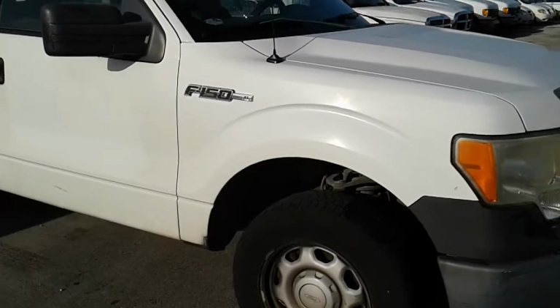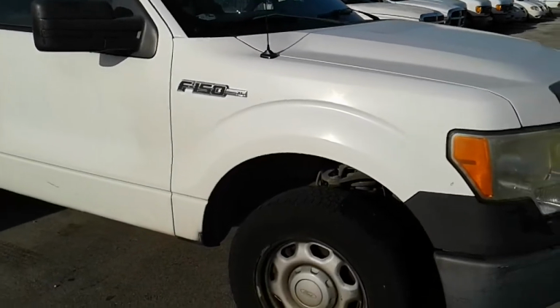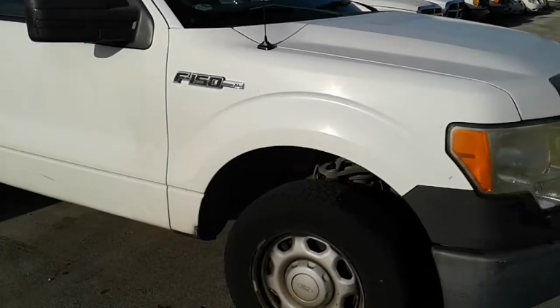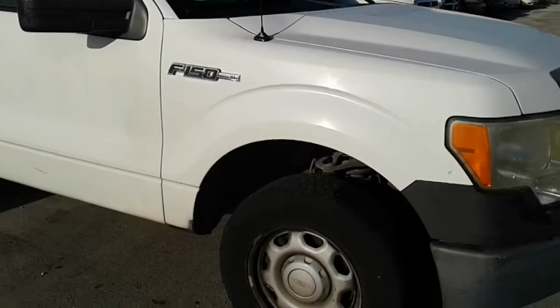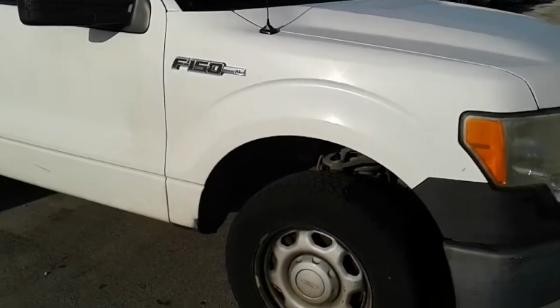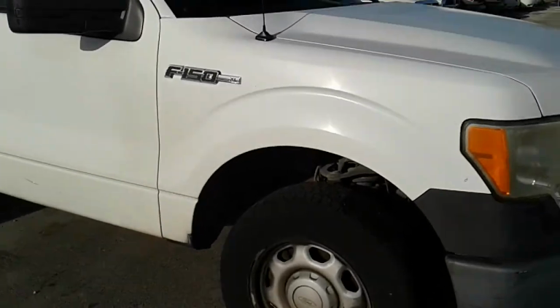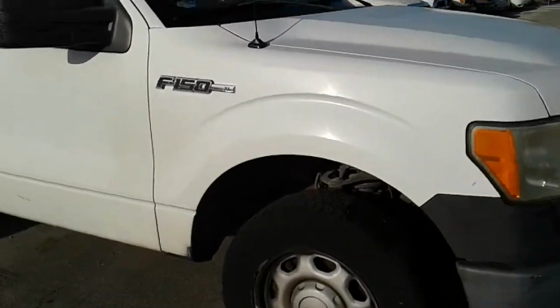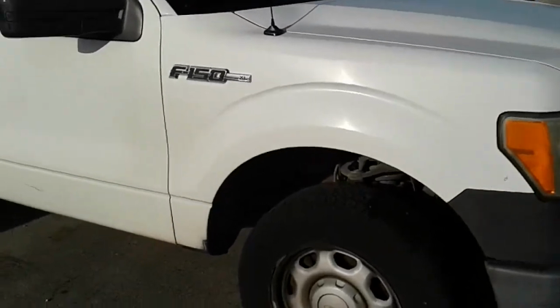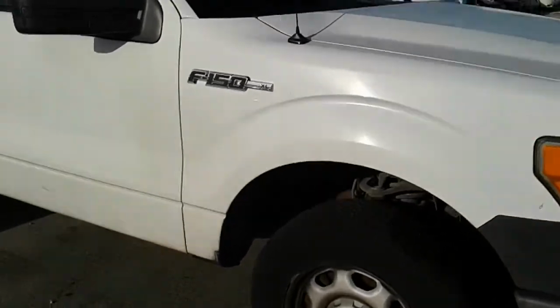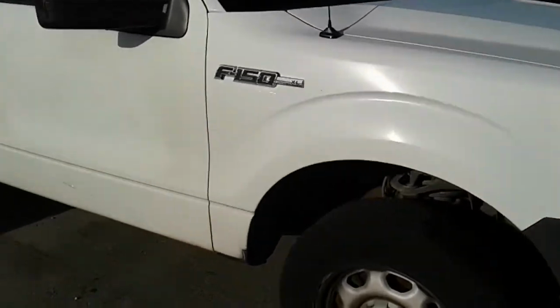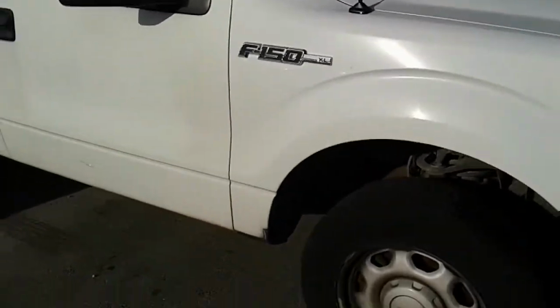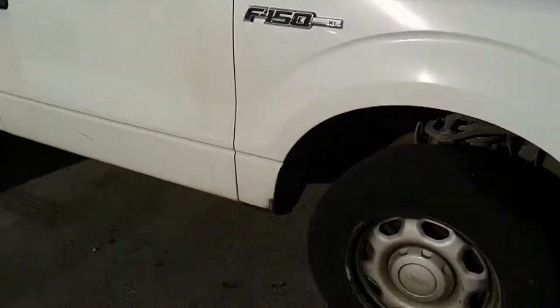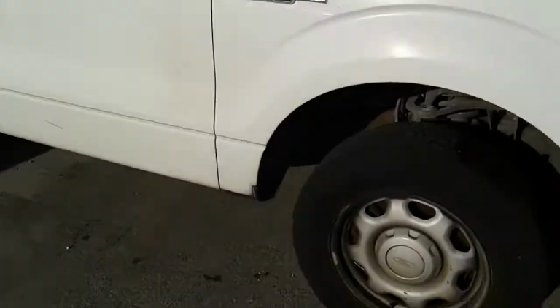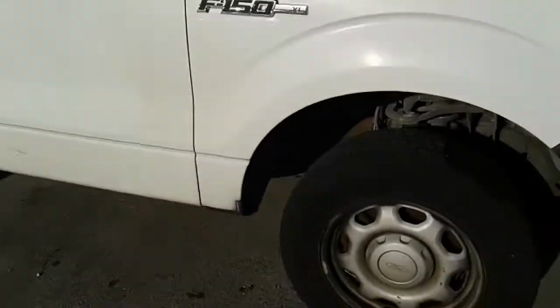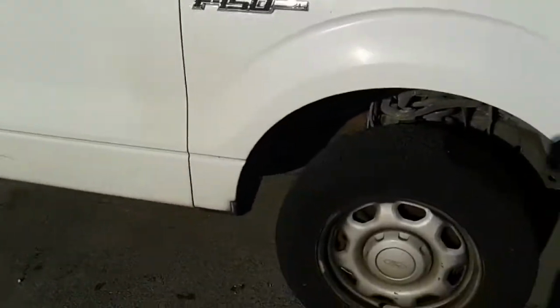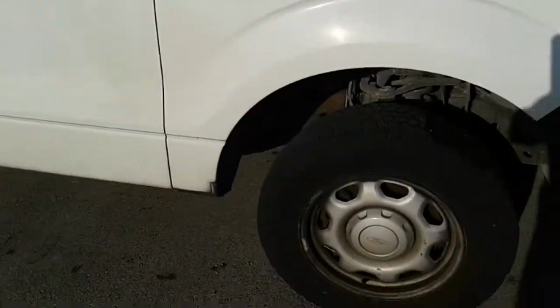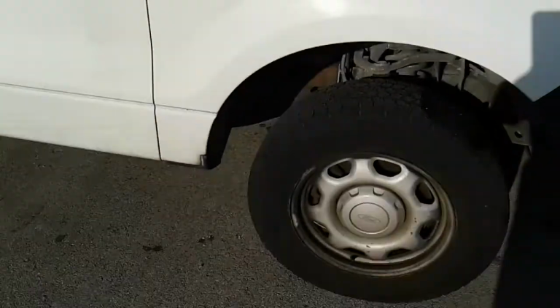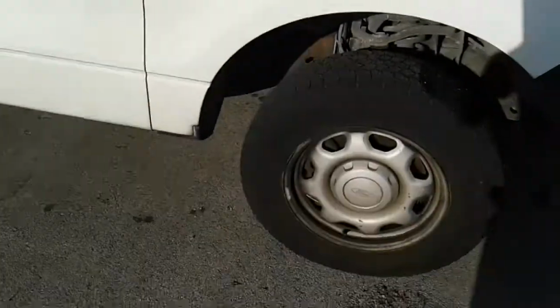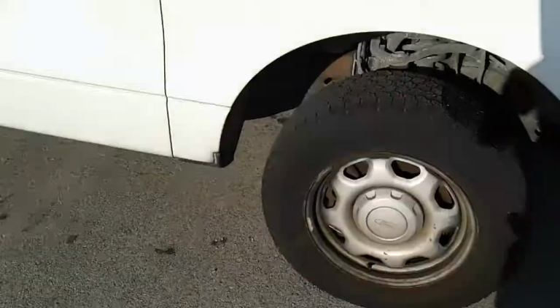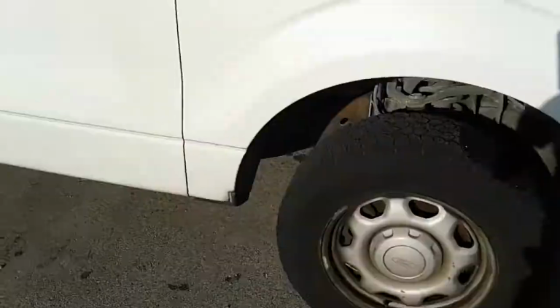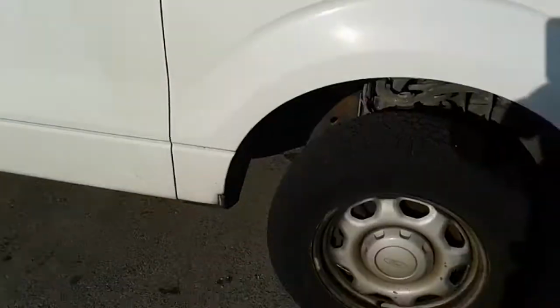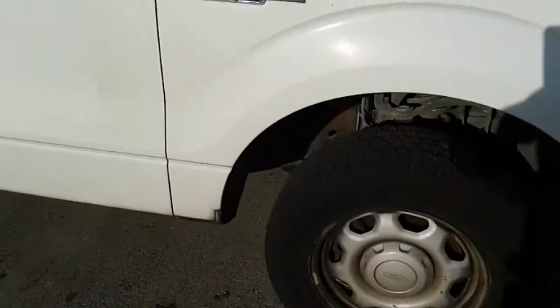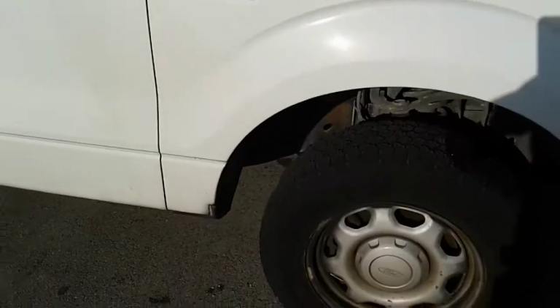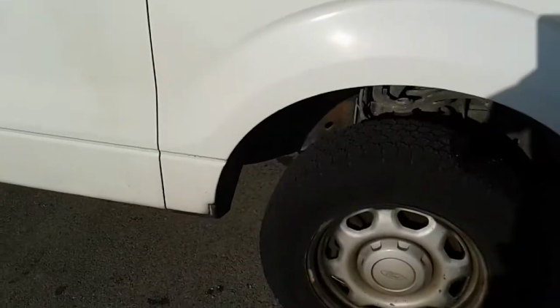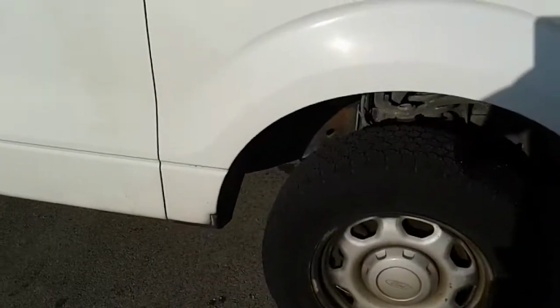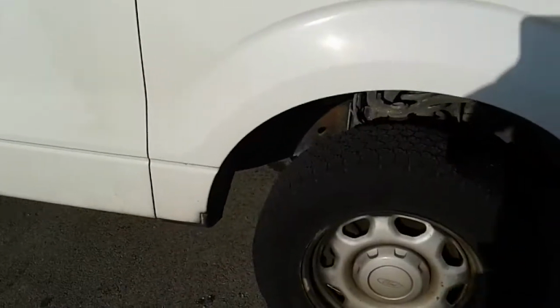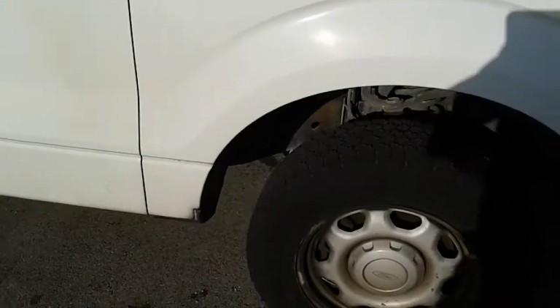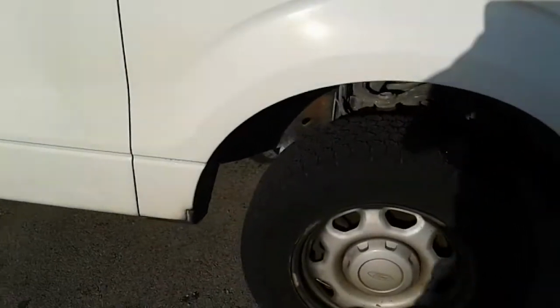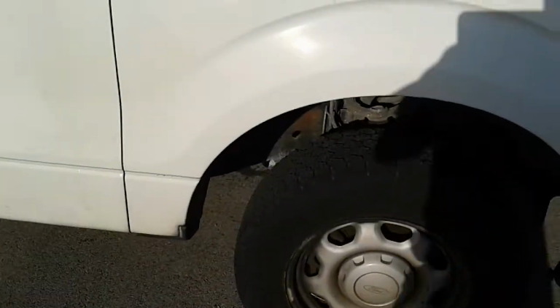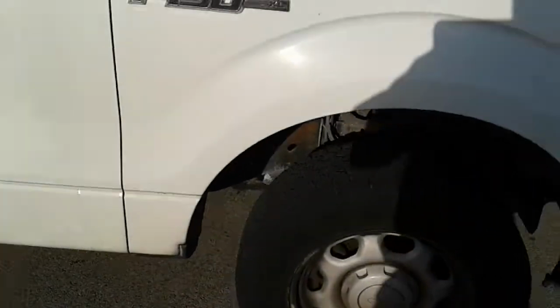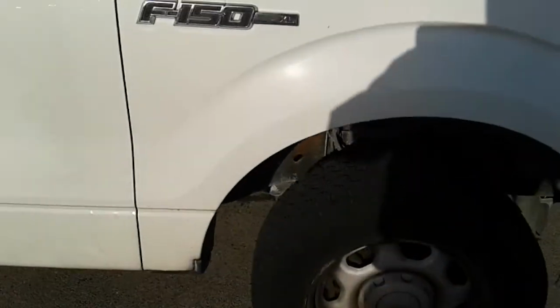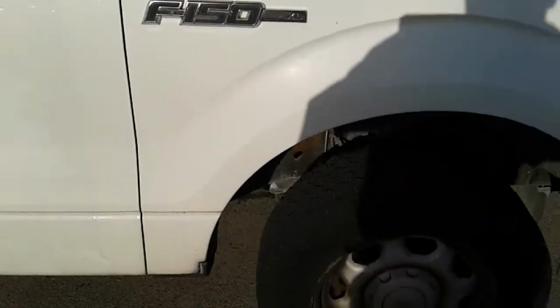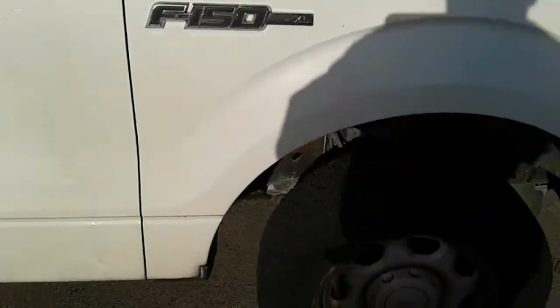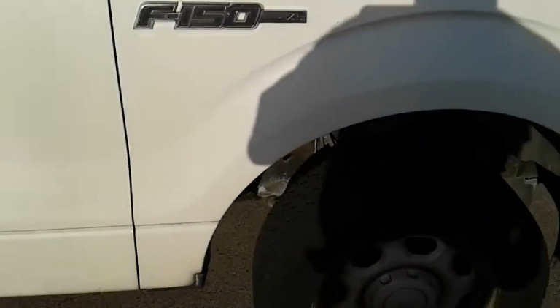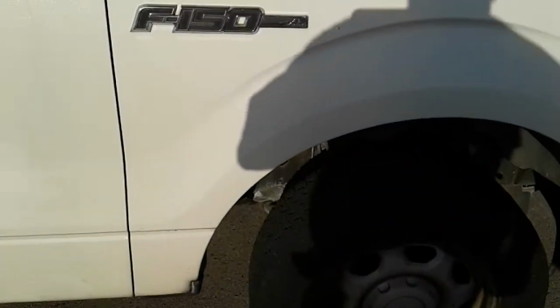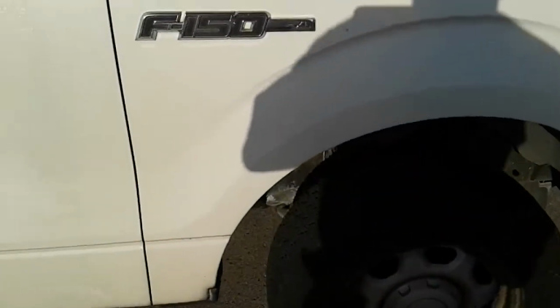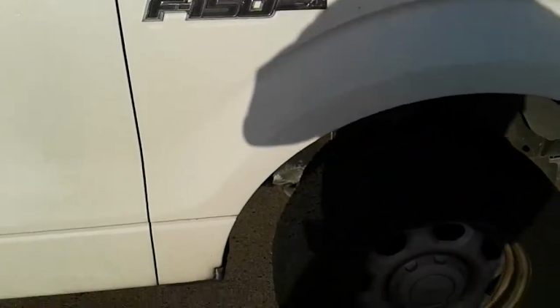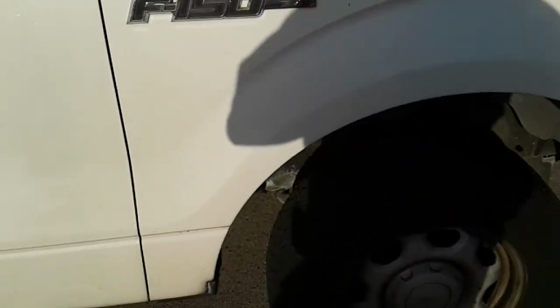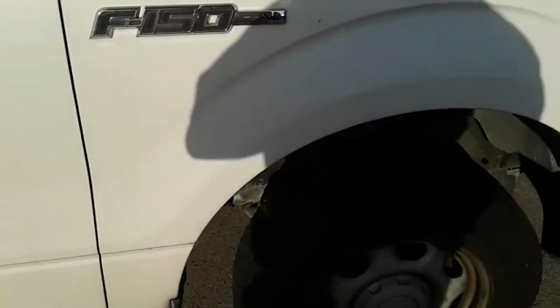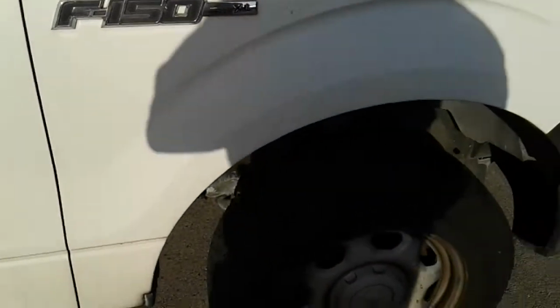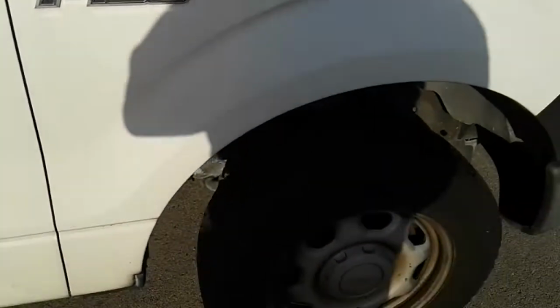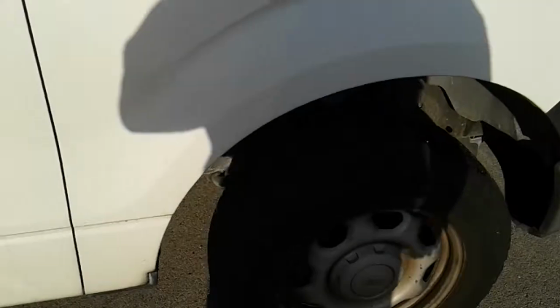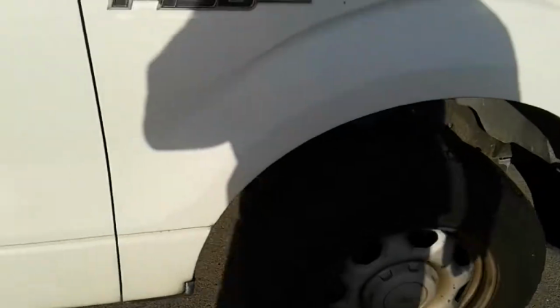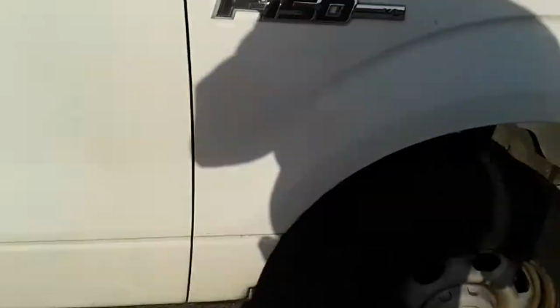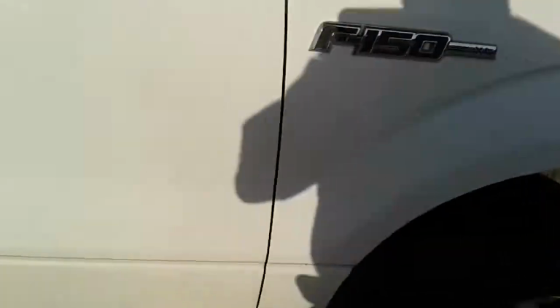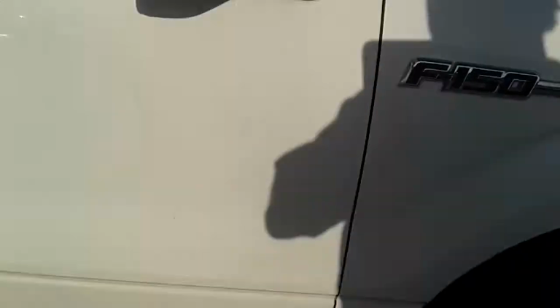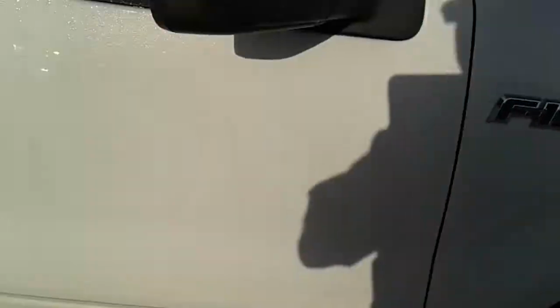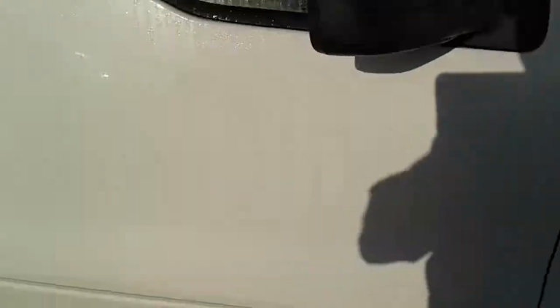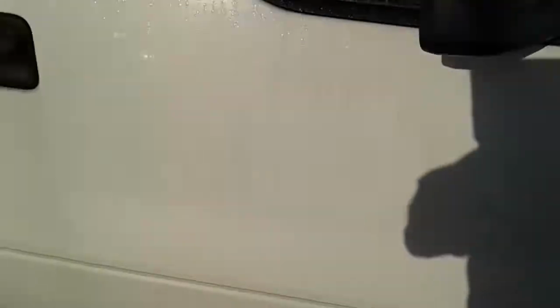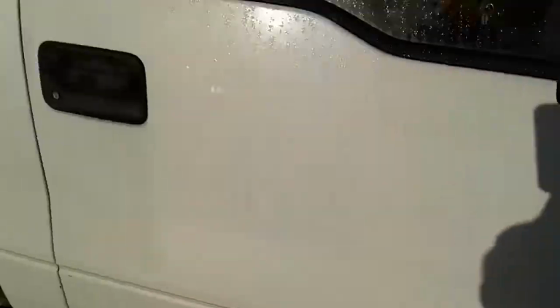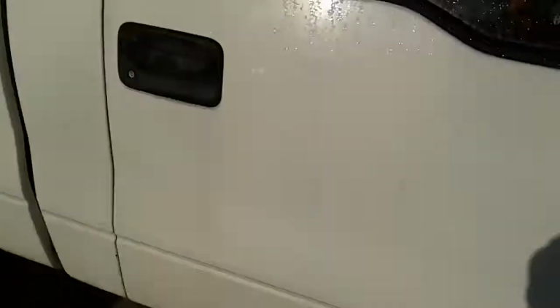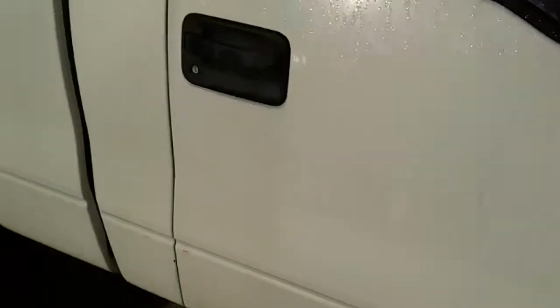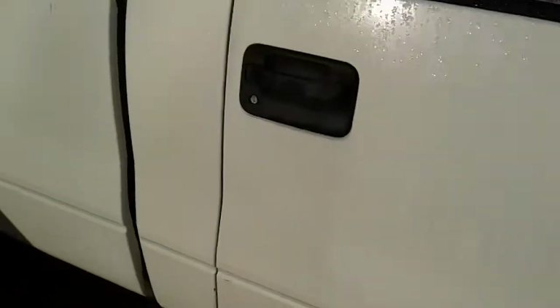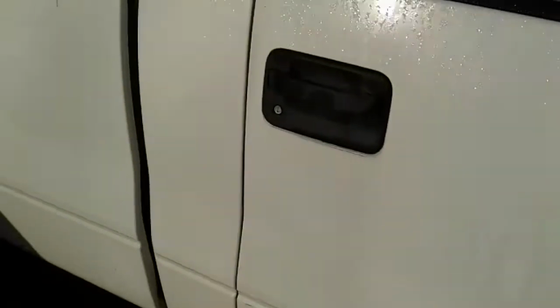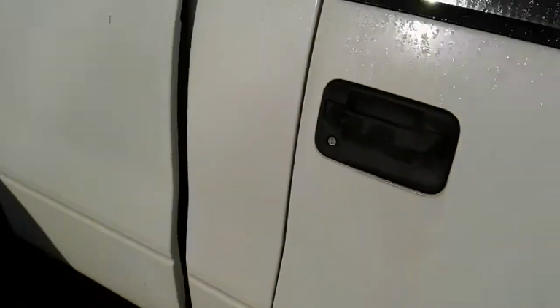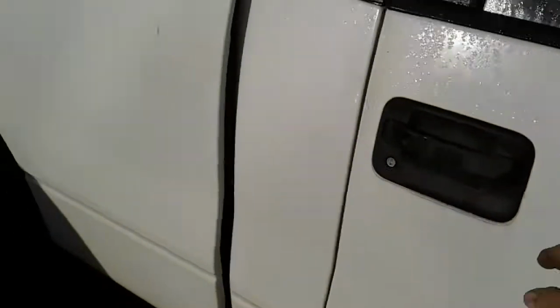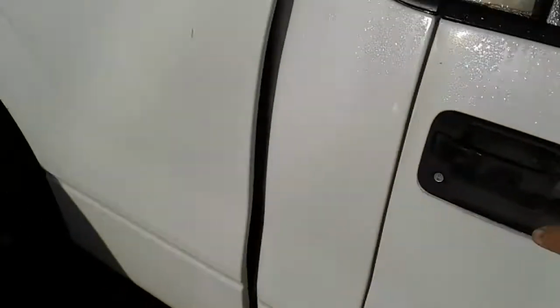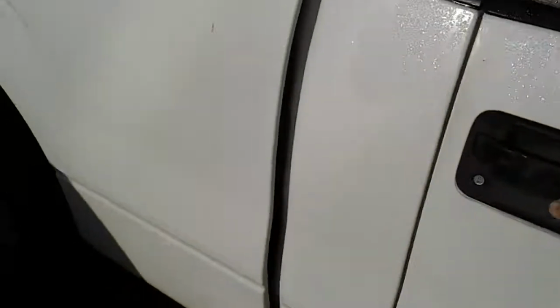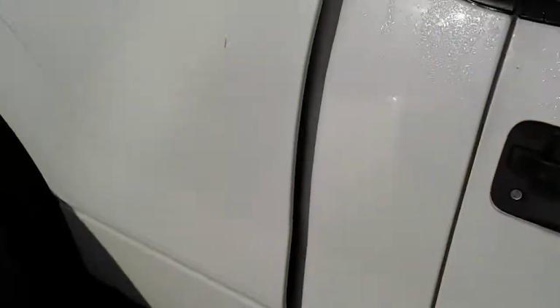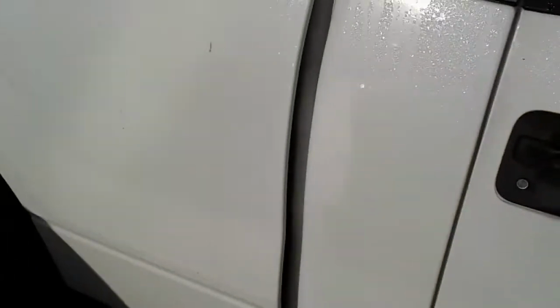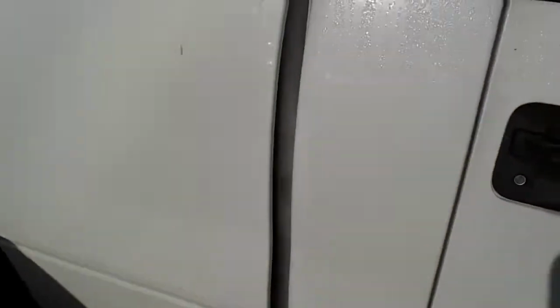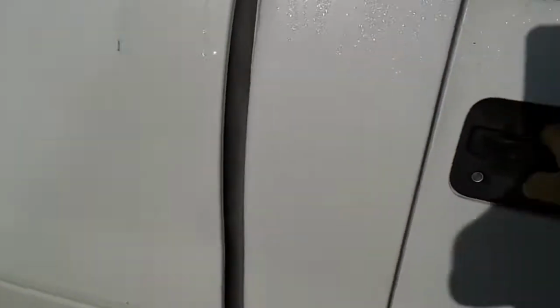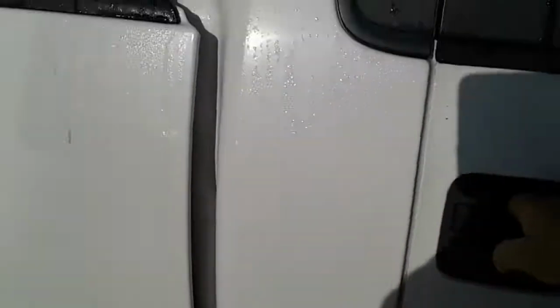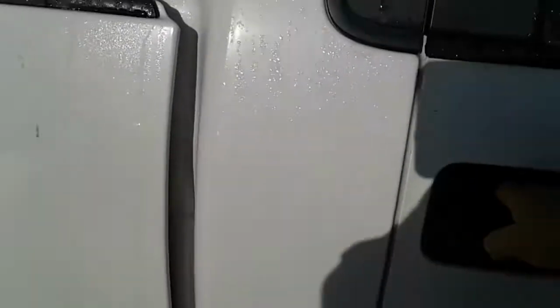So what you hear is that the catalytic converter has been taken off this car. They cut it out. They stole it.